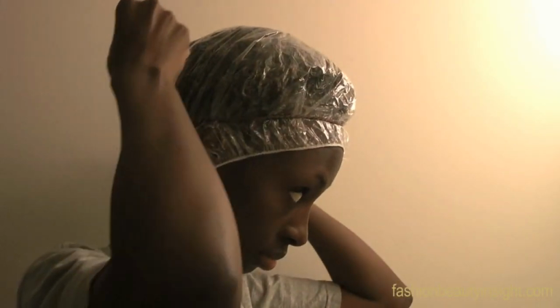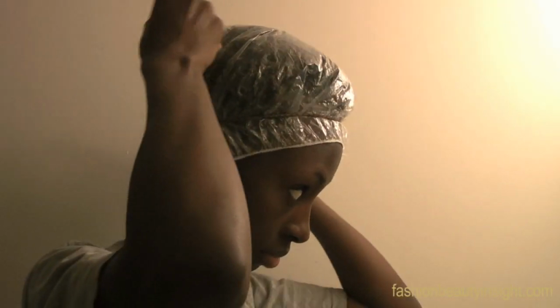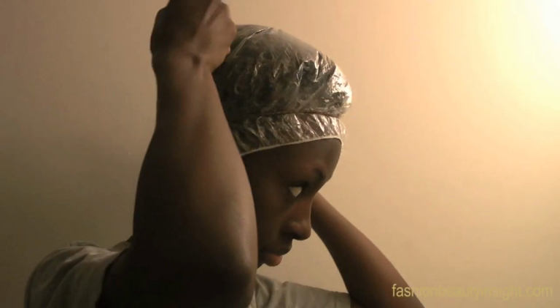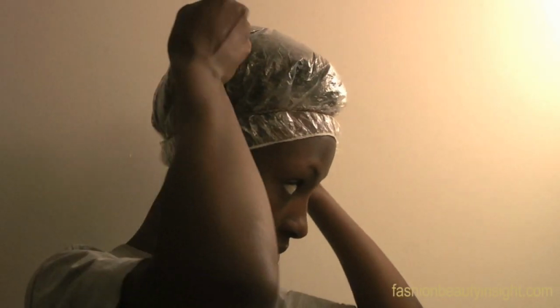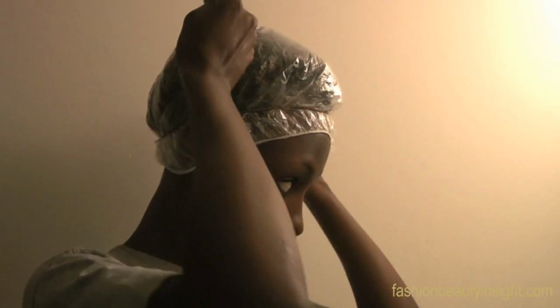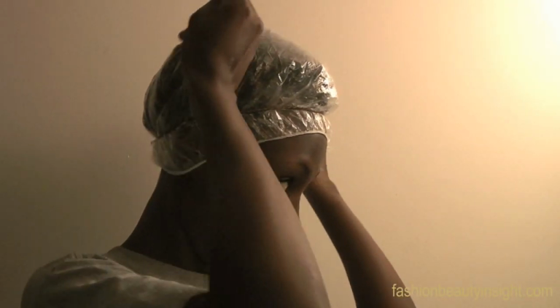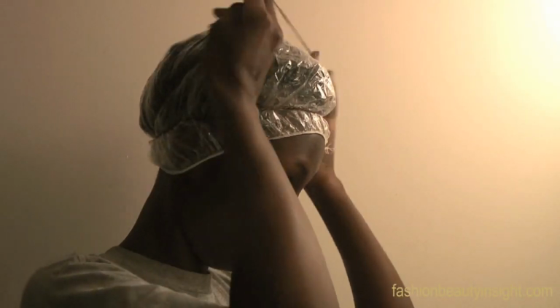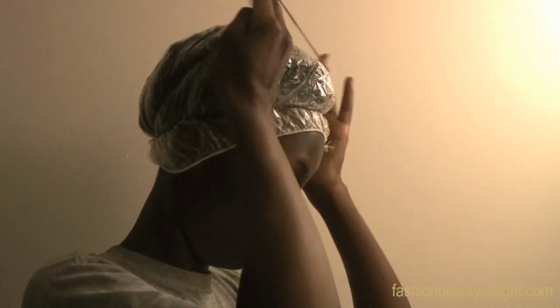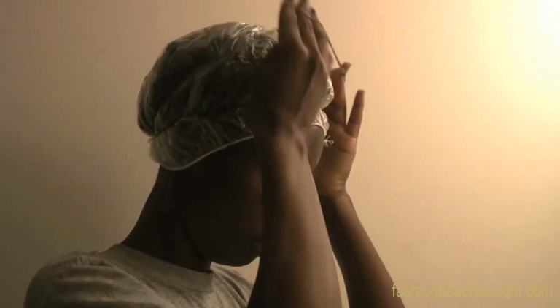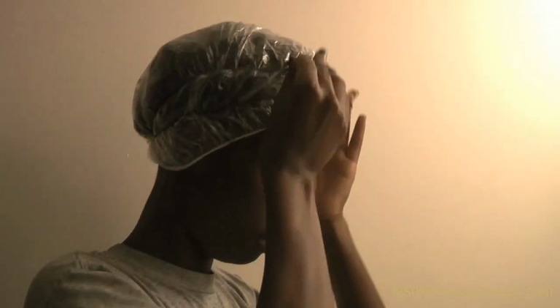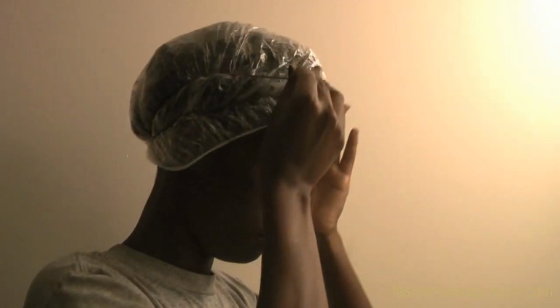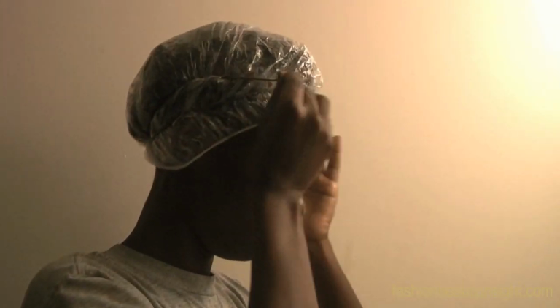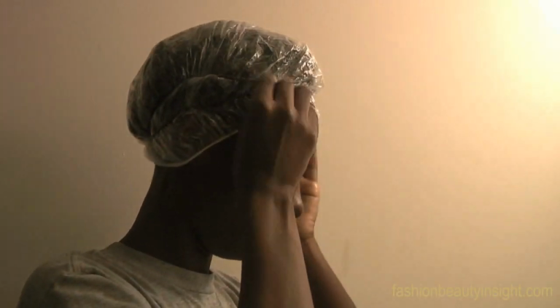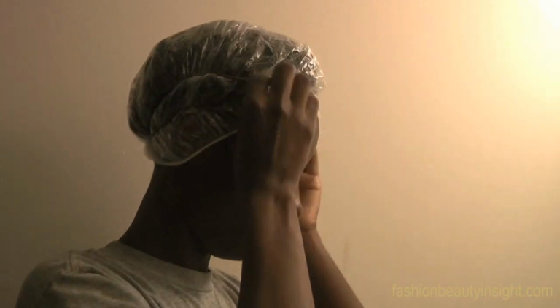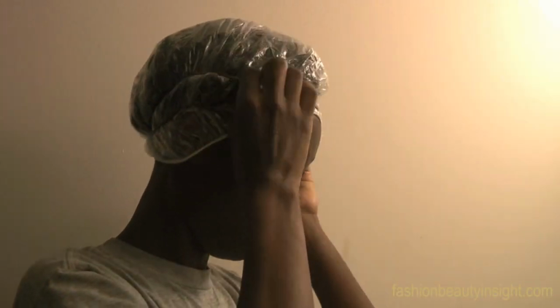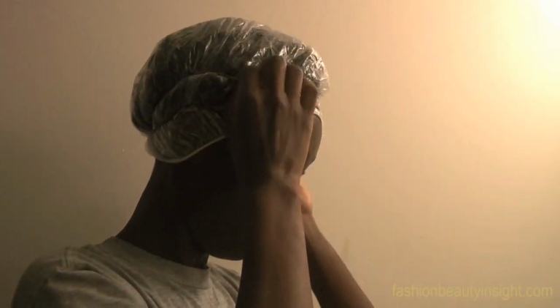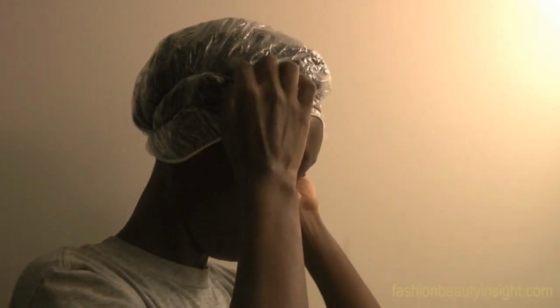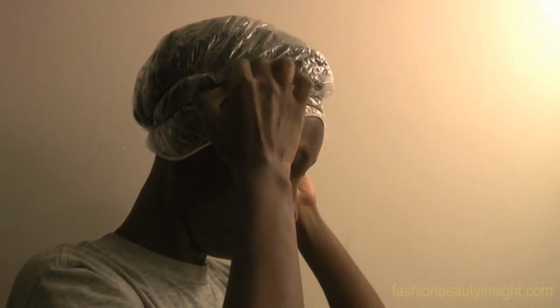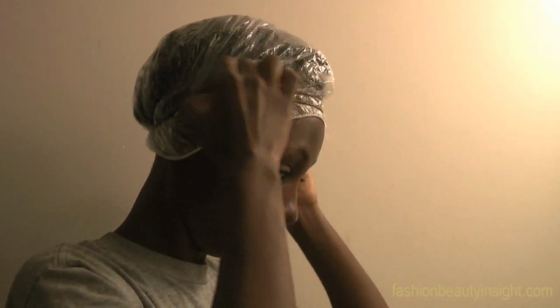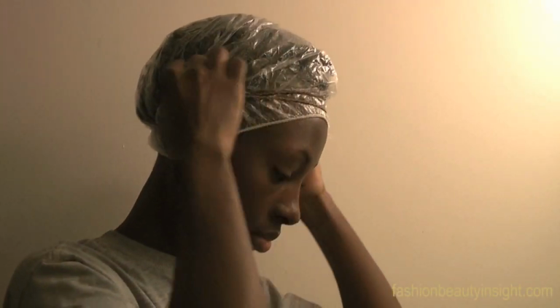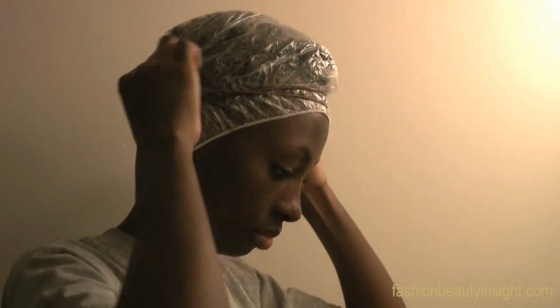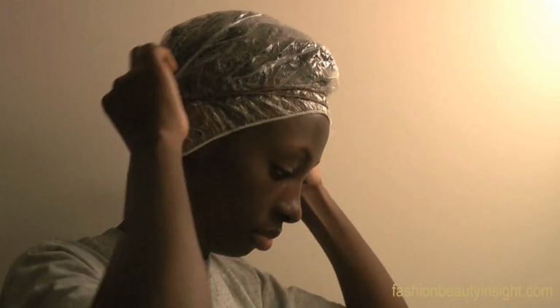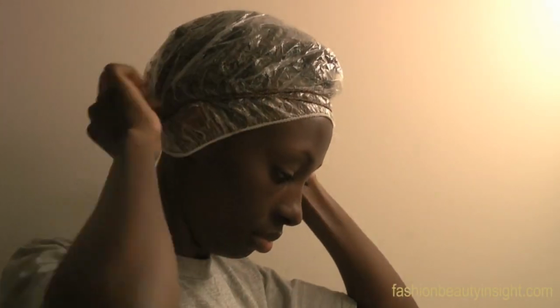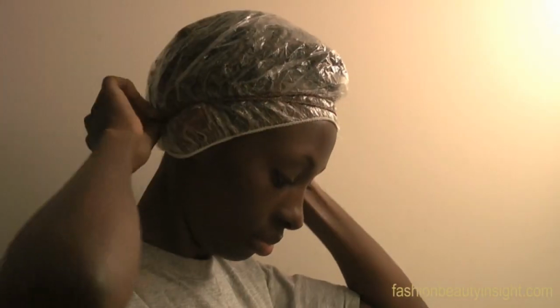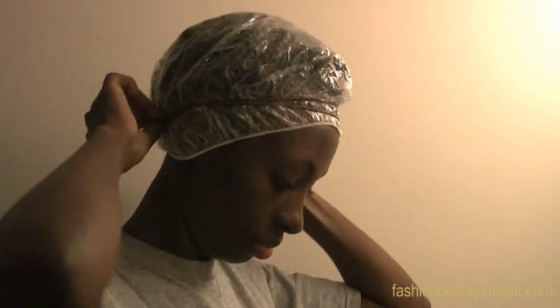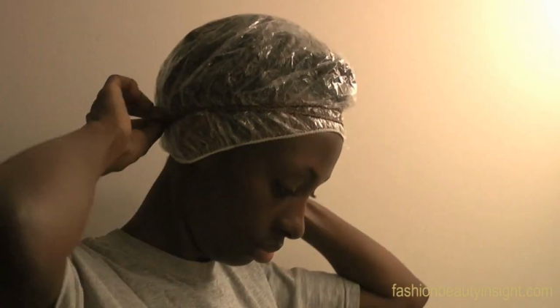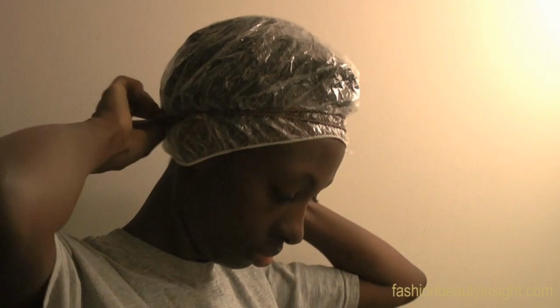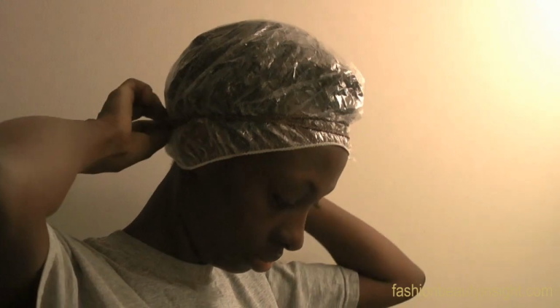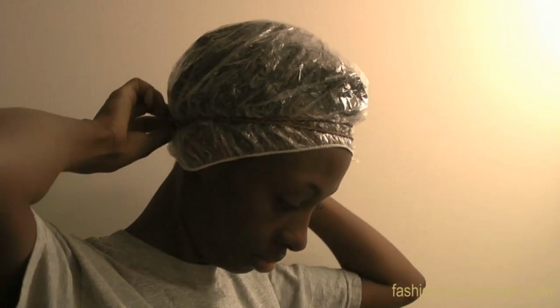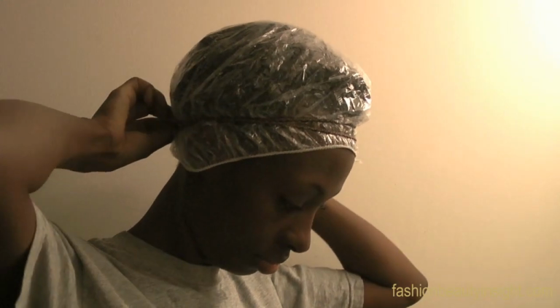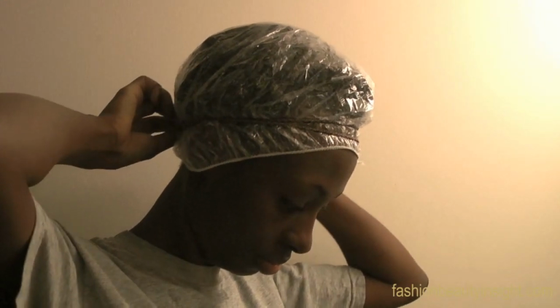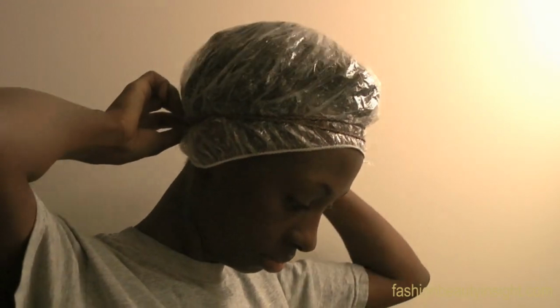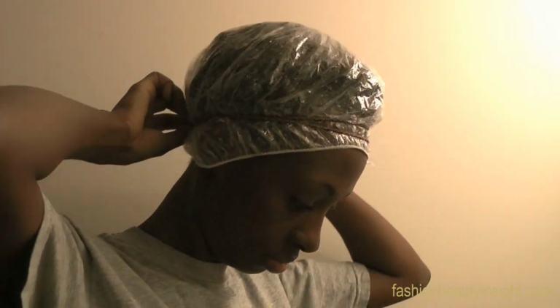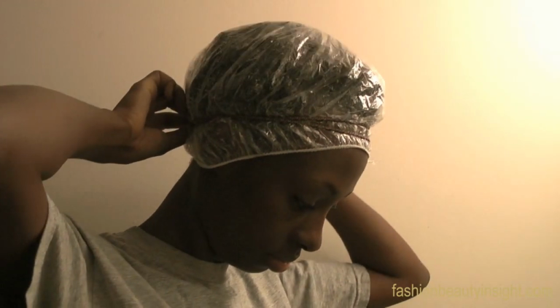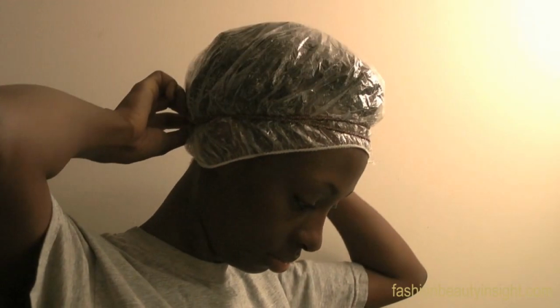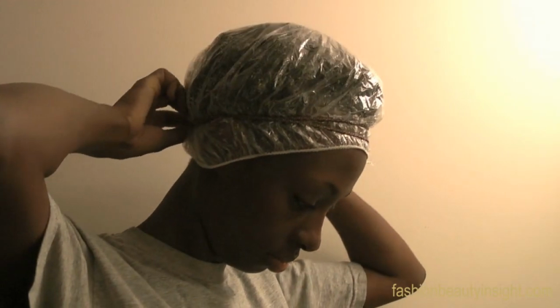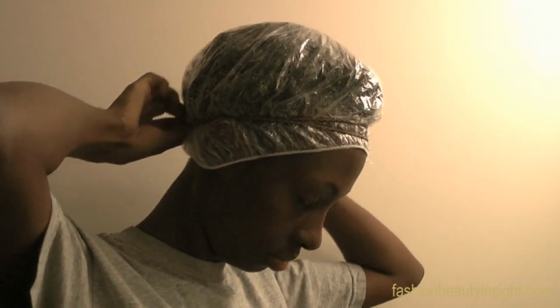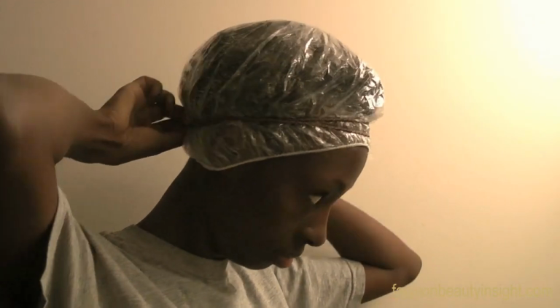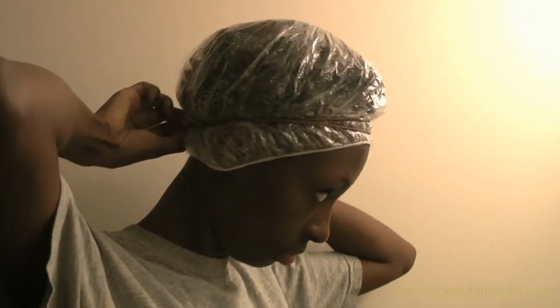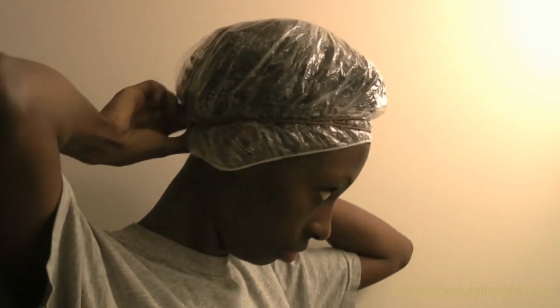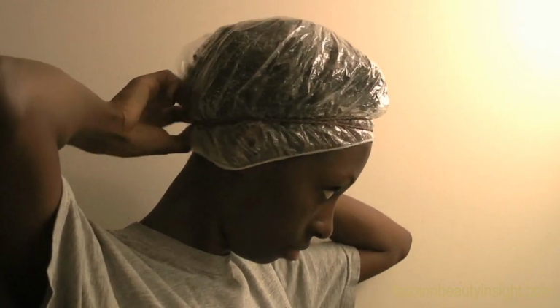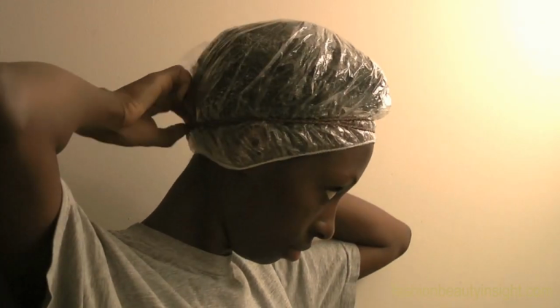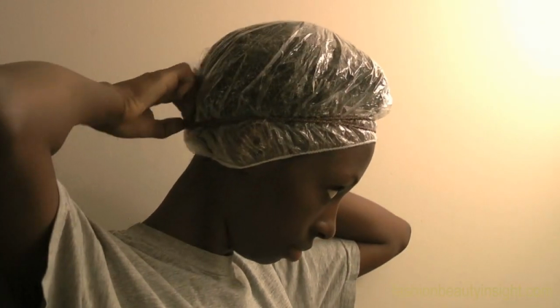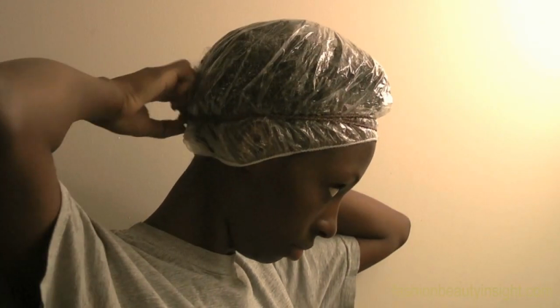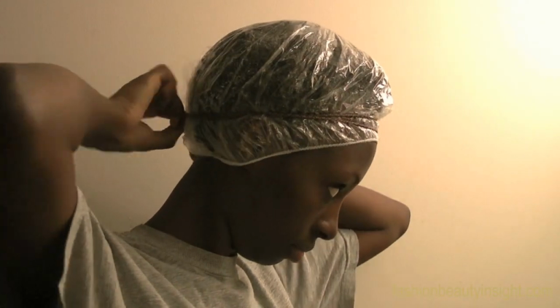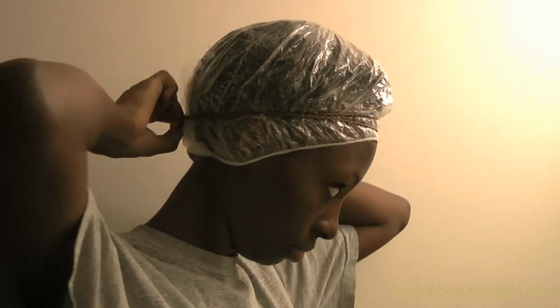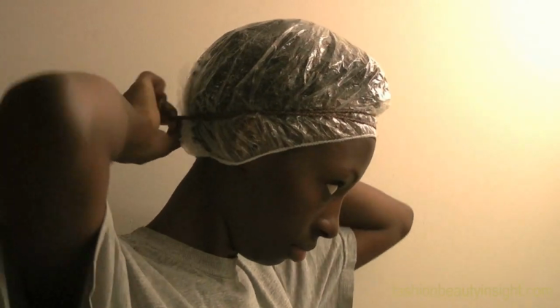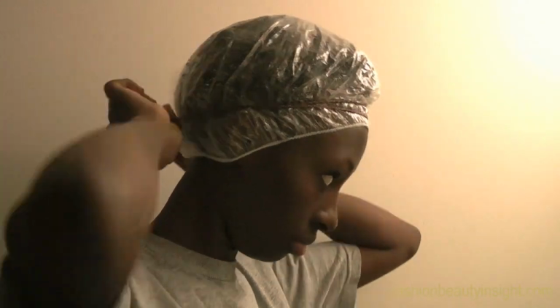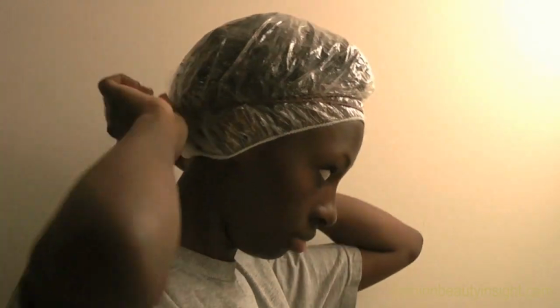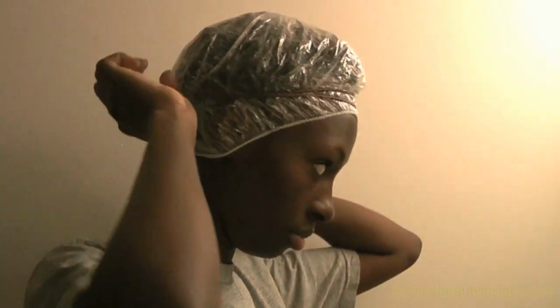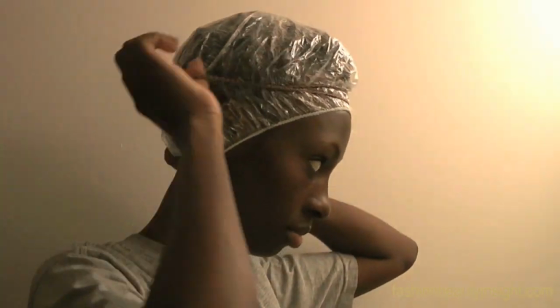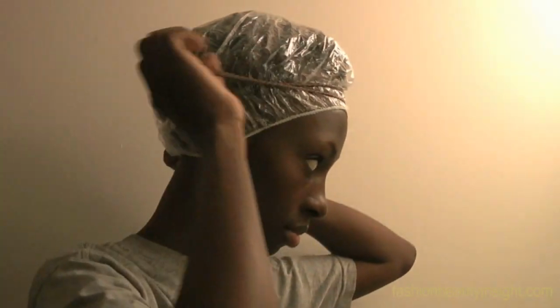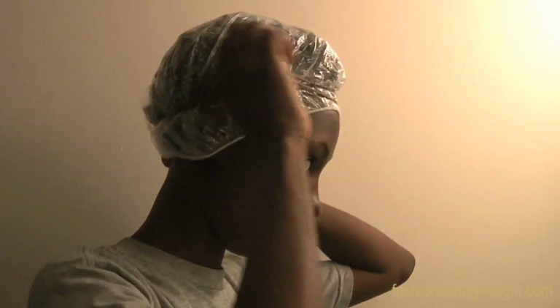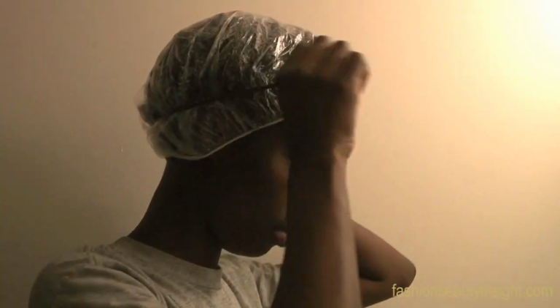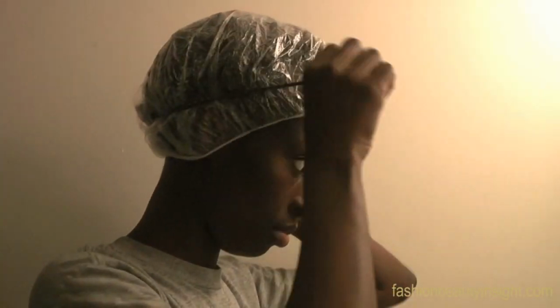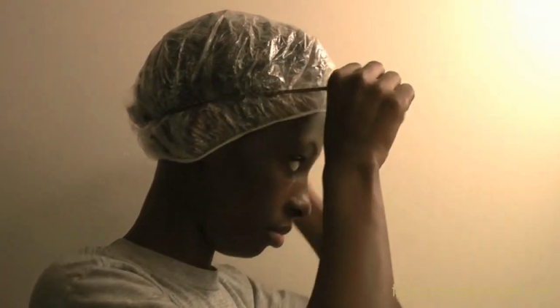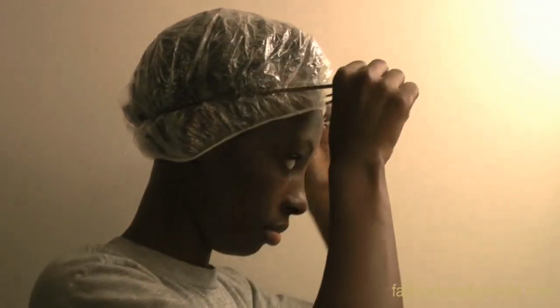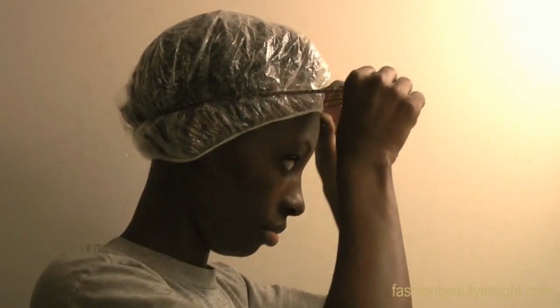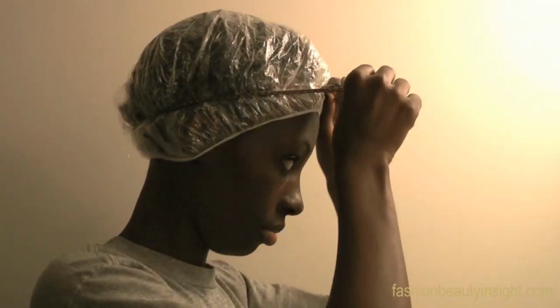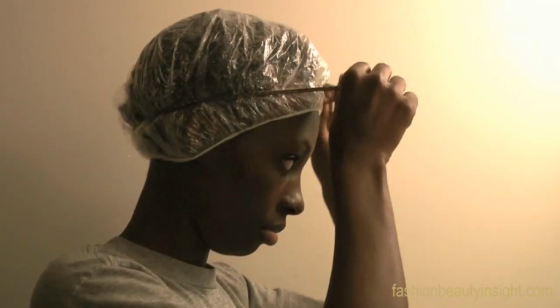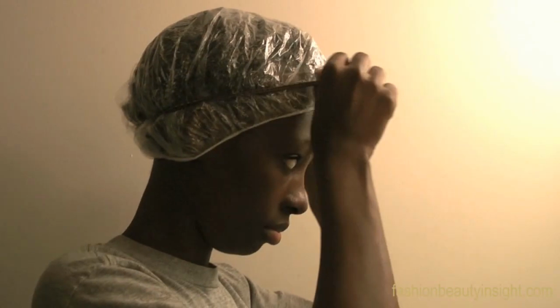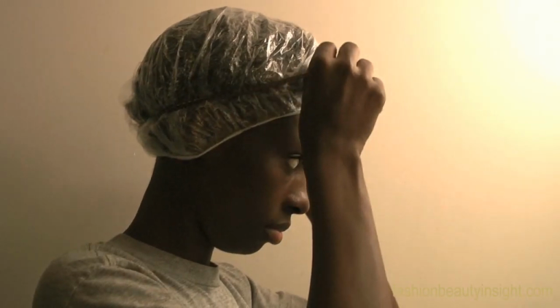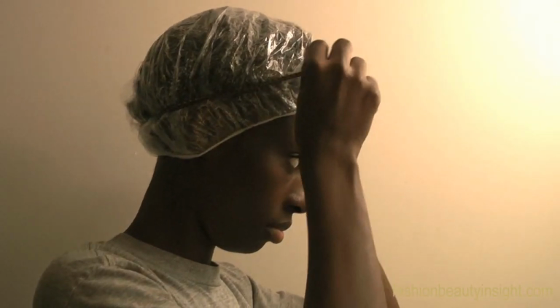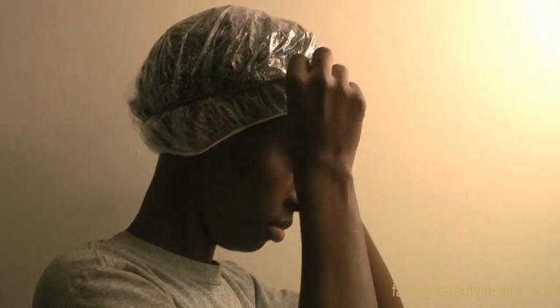Rinse off the conditioner in lukewarm water with a final cool rinse to close the cuticle. Your hair should feel soft, supple, and moisturized.